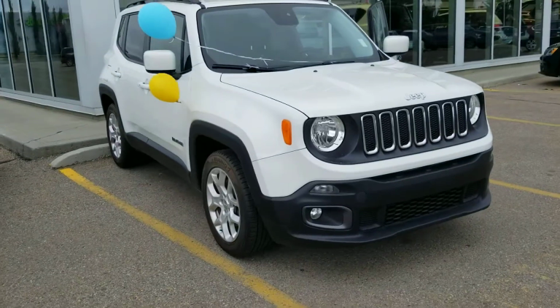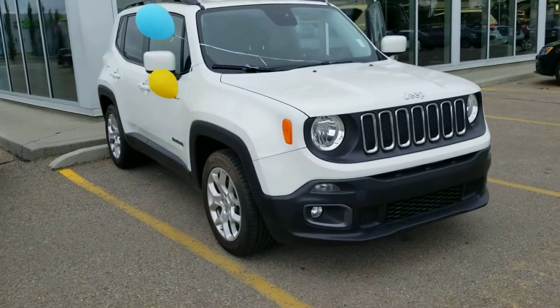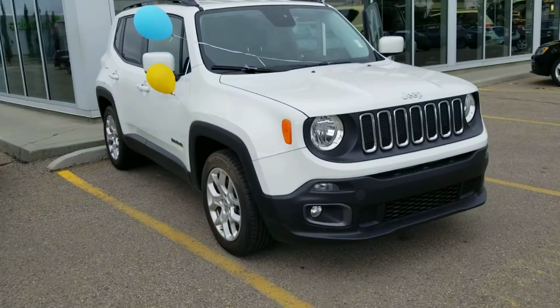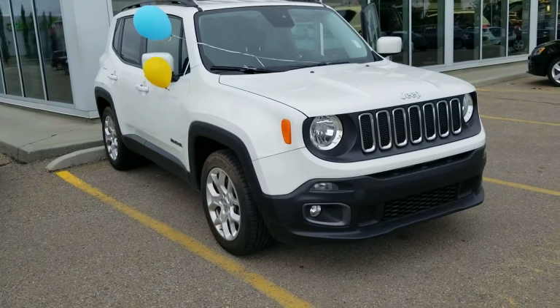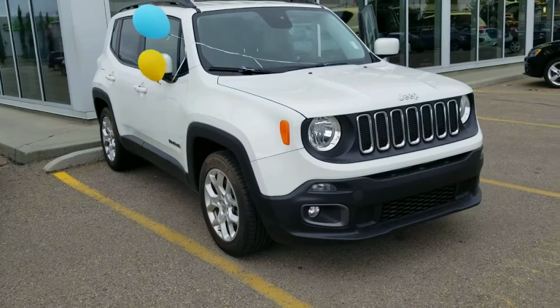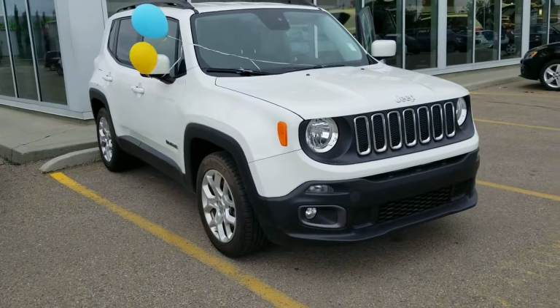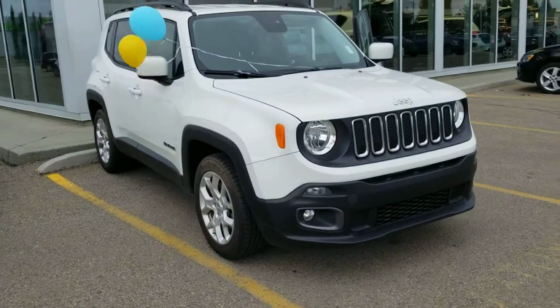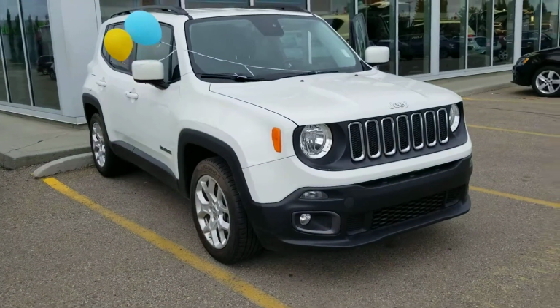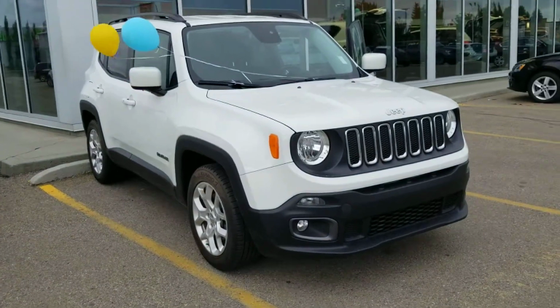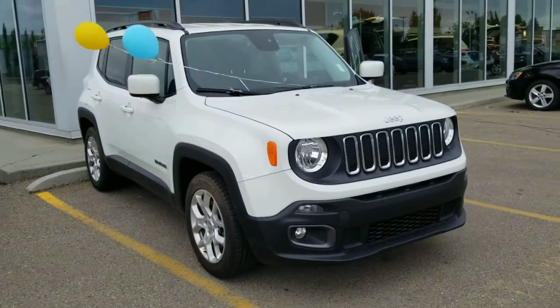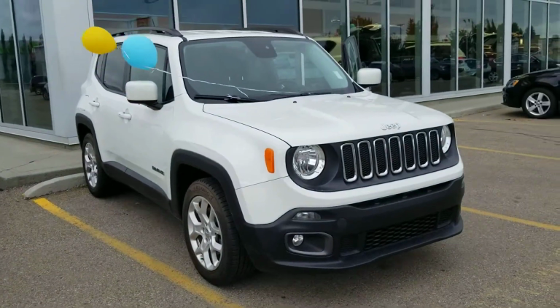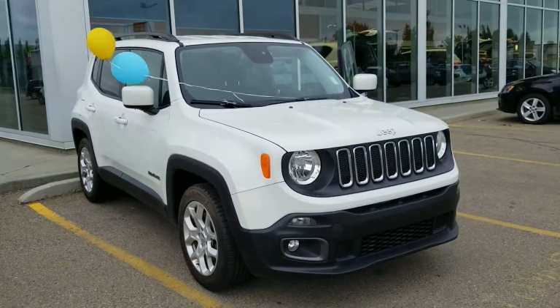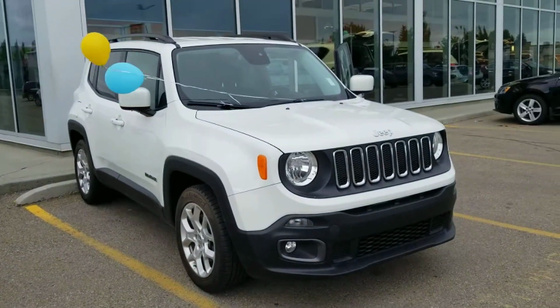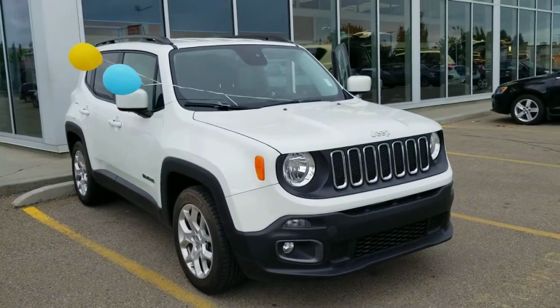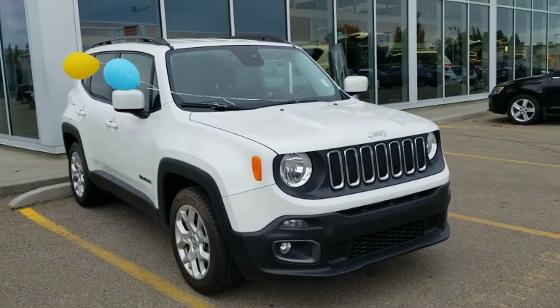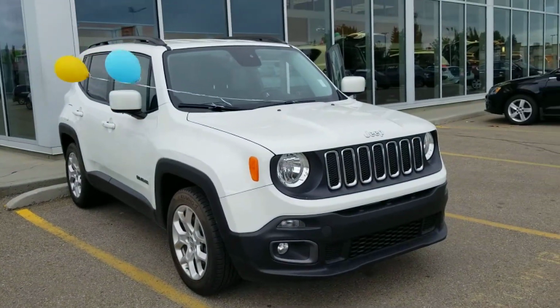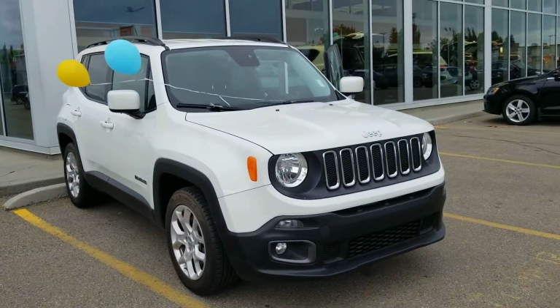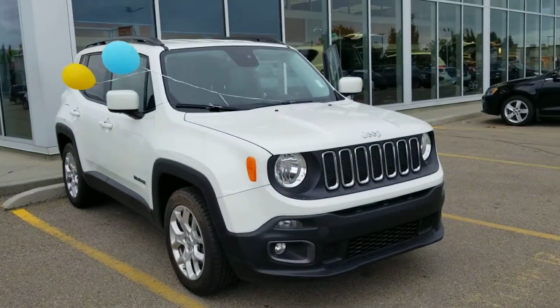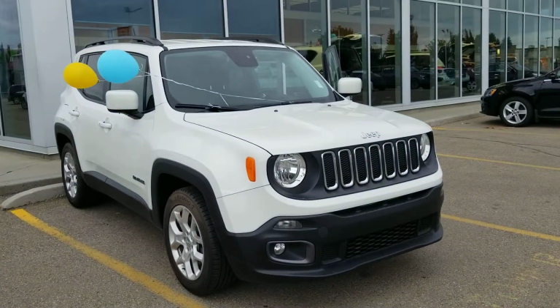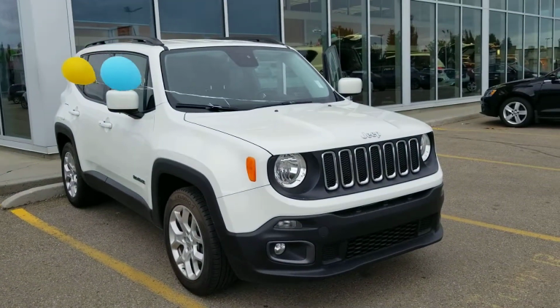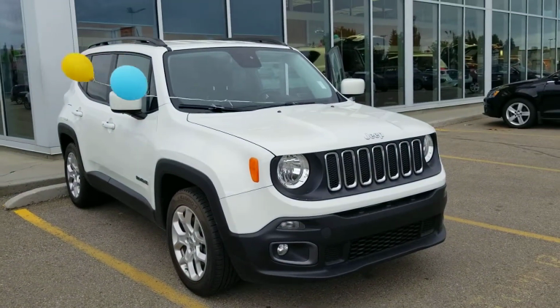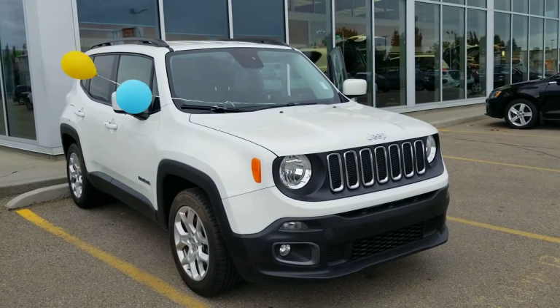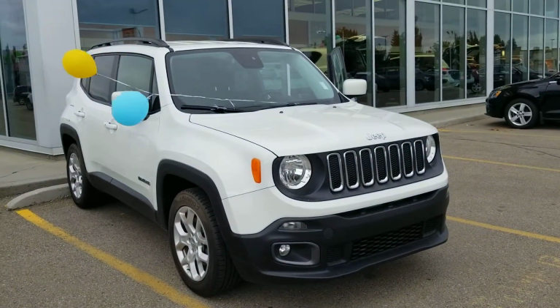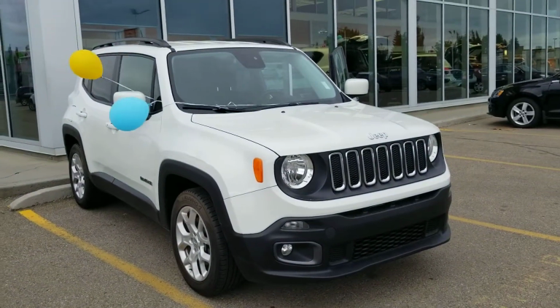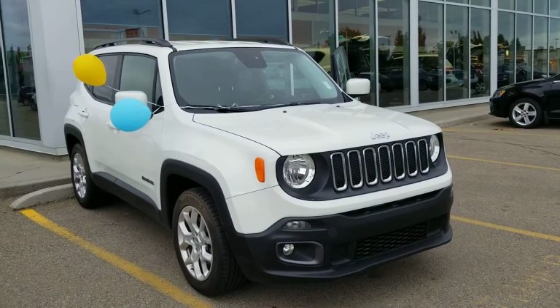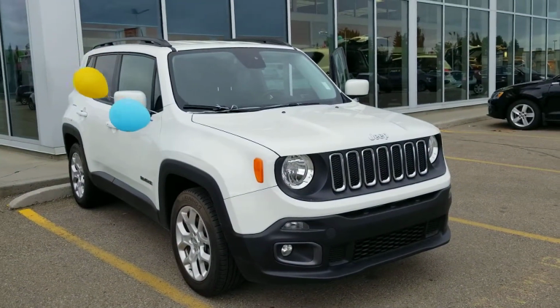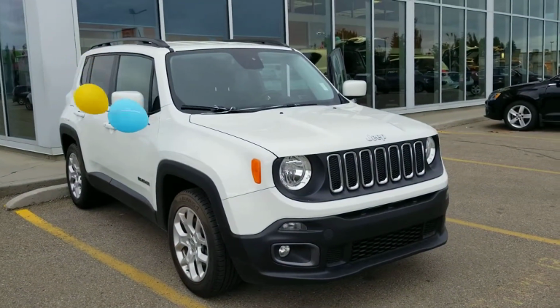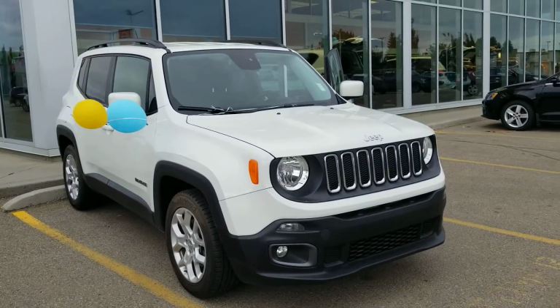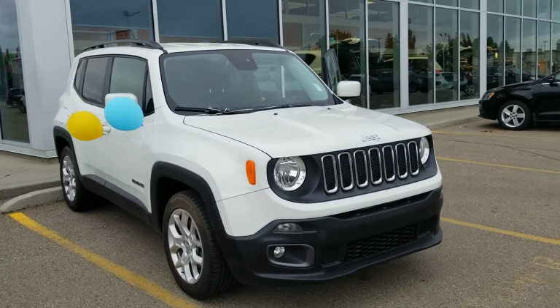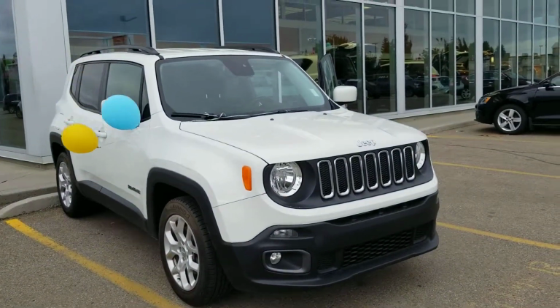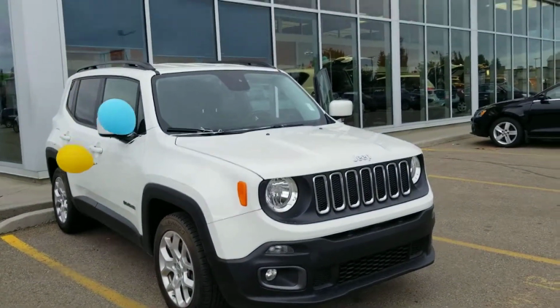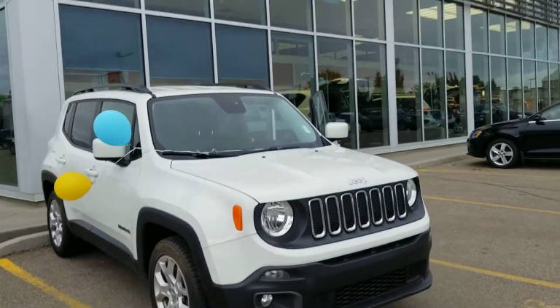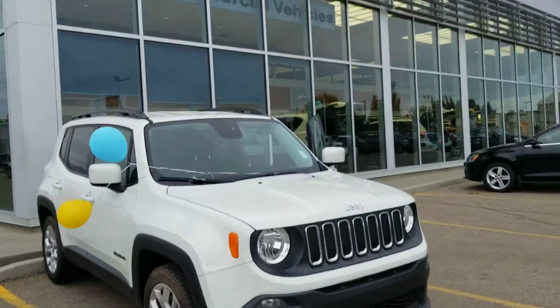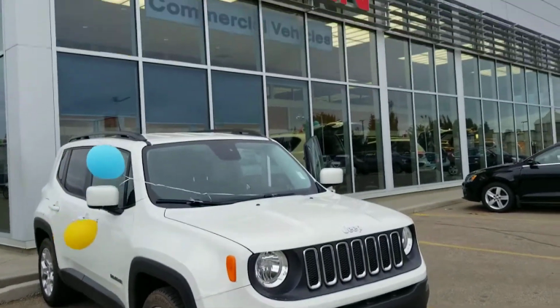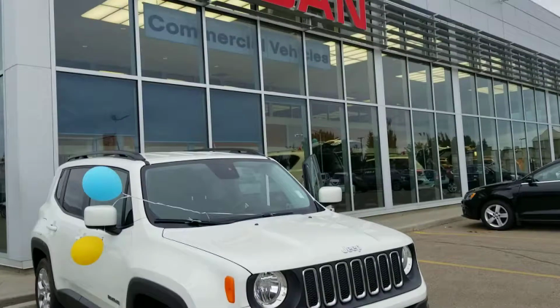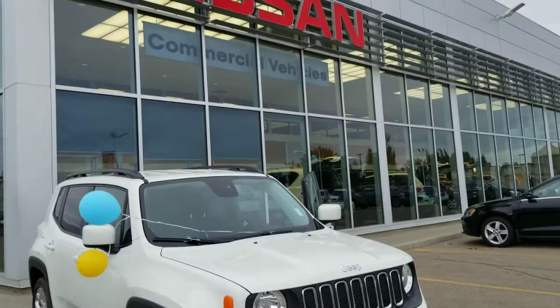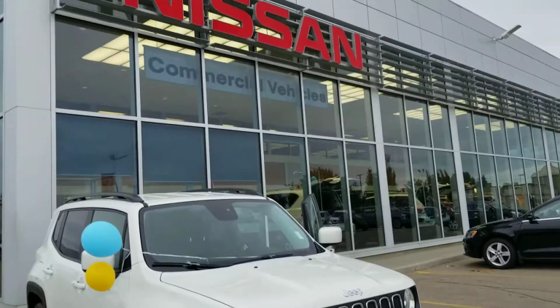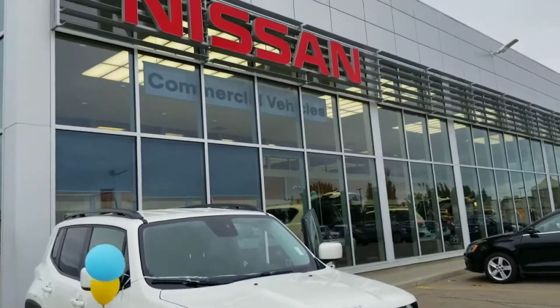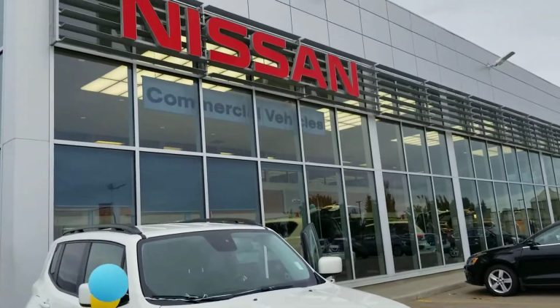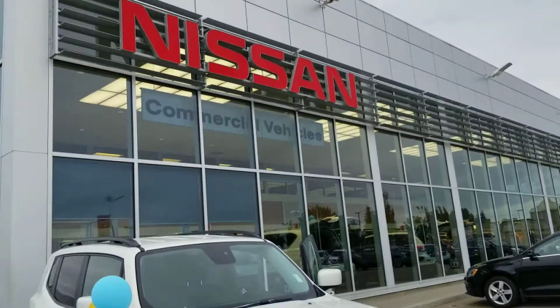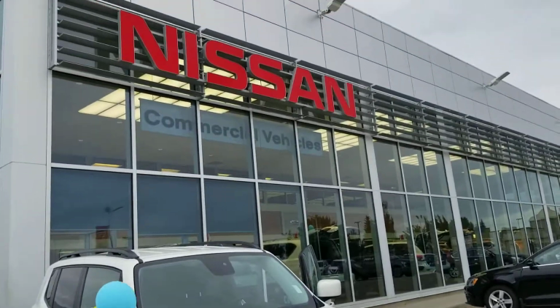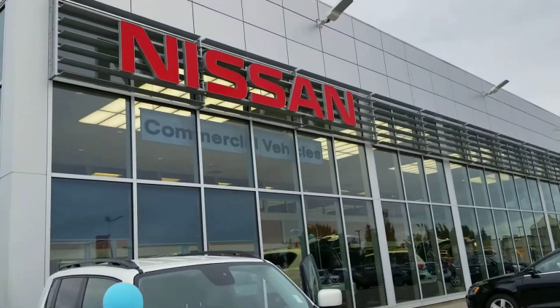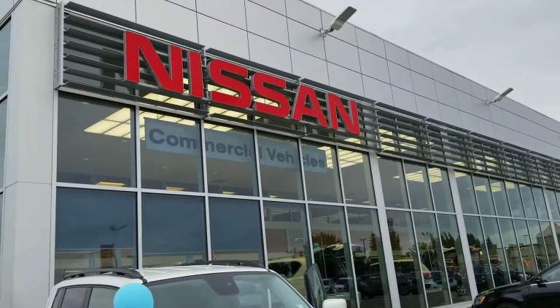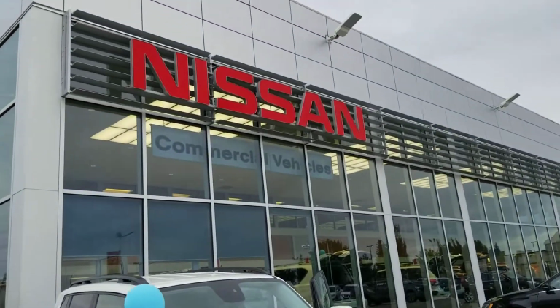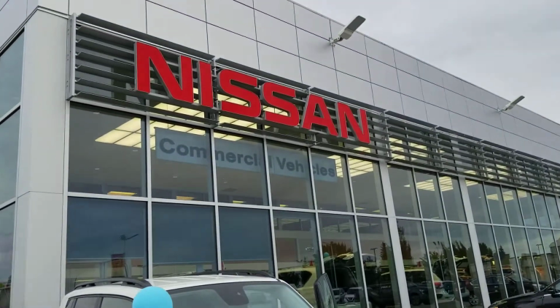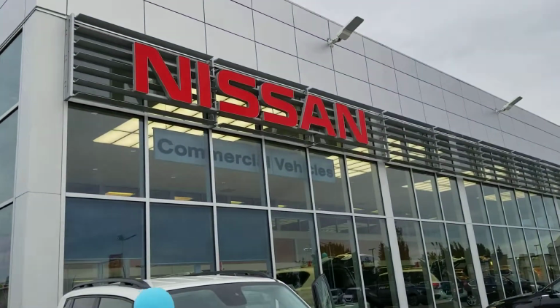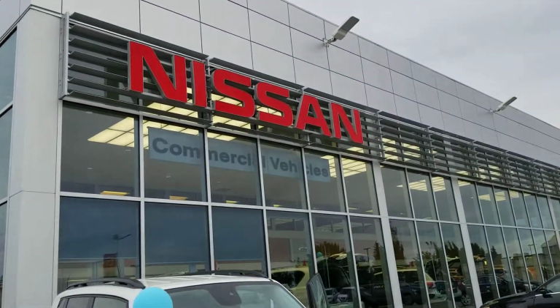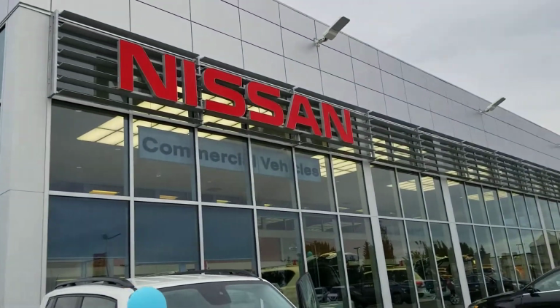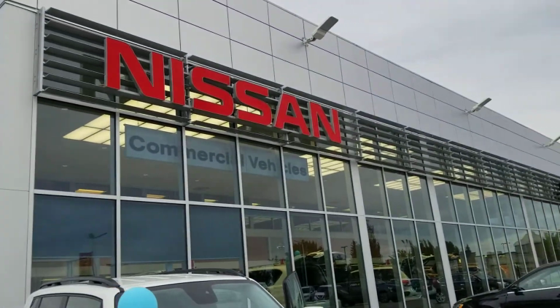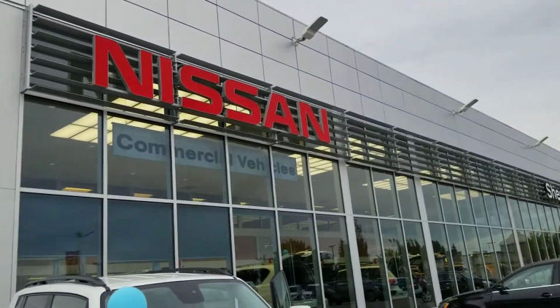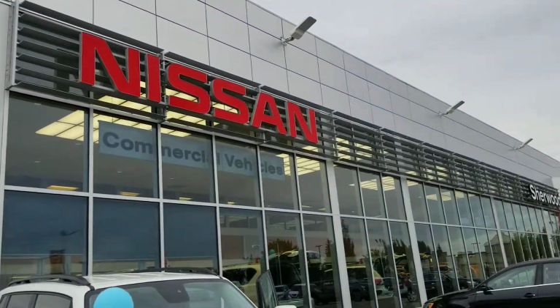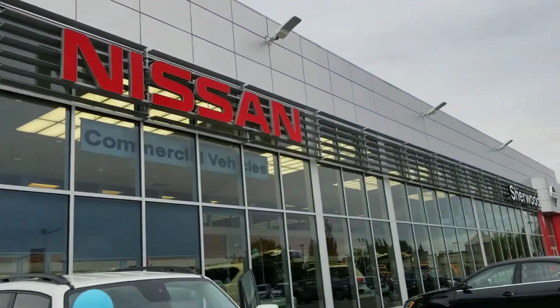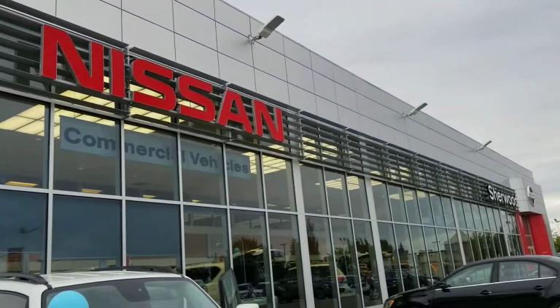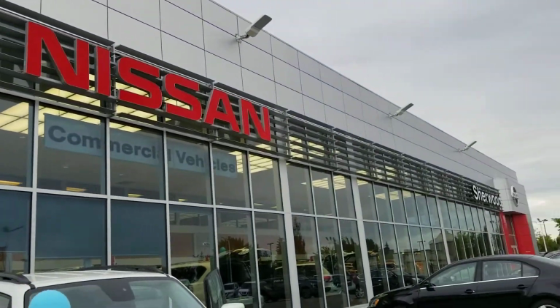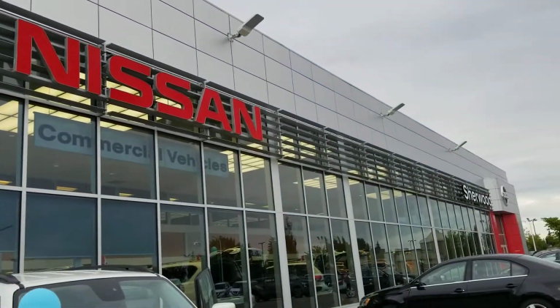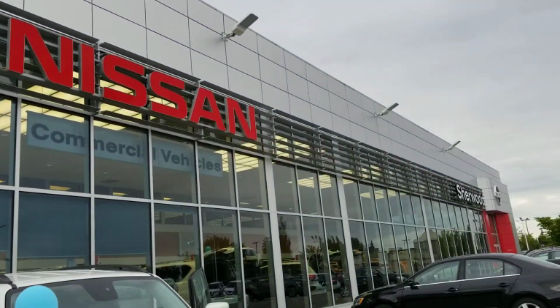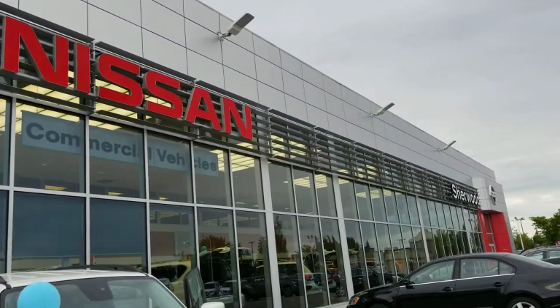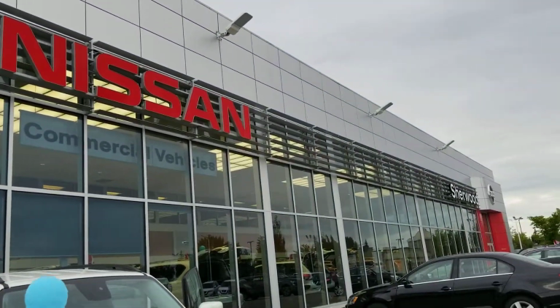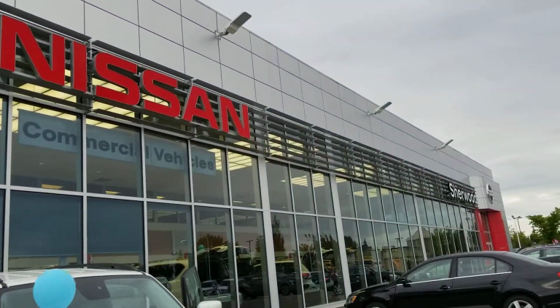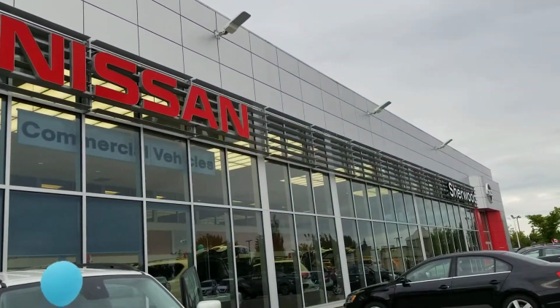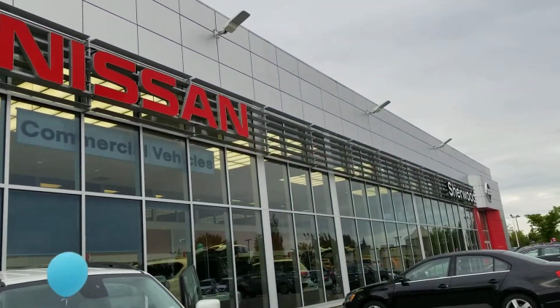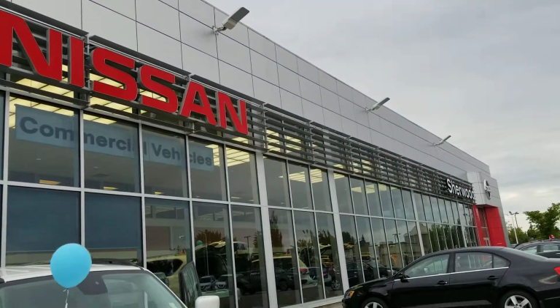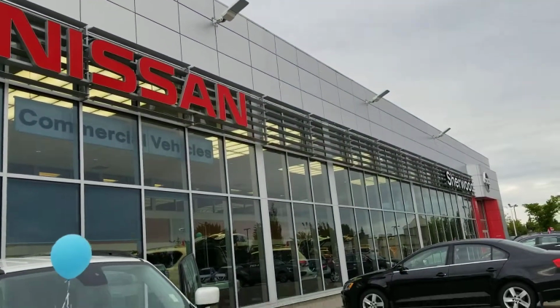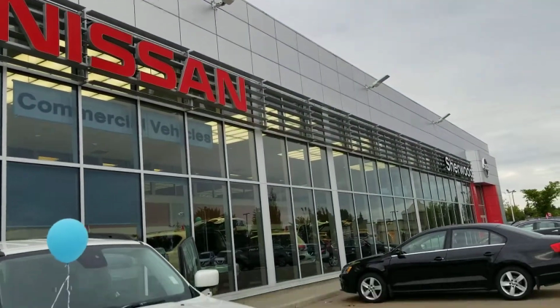Well guys, that's it for now. Thank you for contacting Sherwood Nissan. It's Salomon, and I look forward to hearing from you soon. Take care.